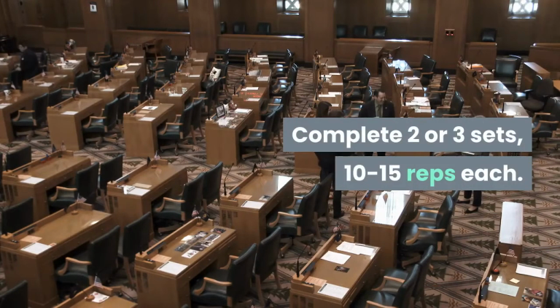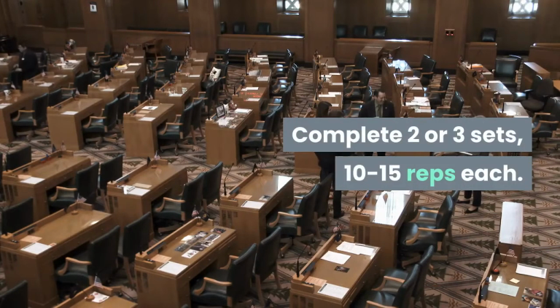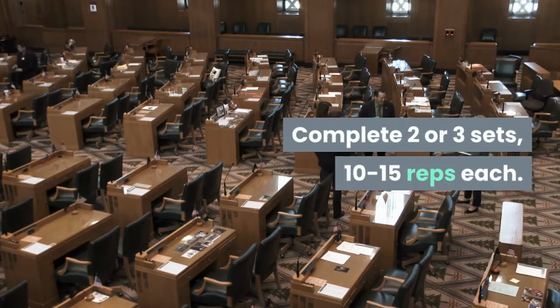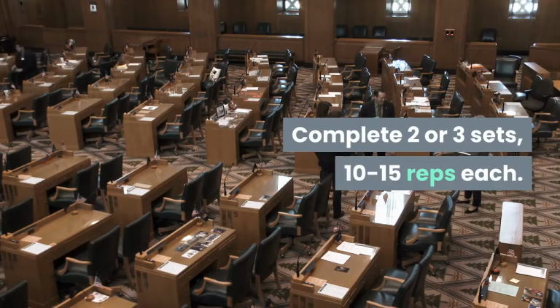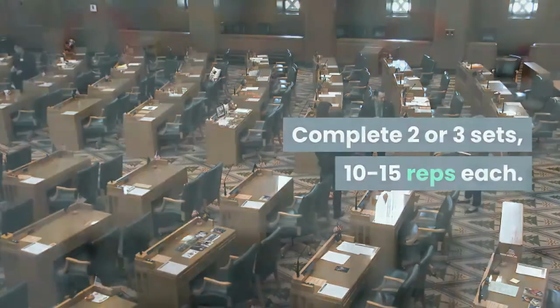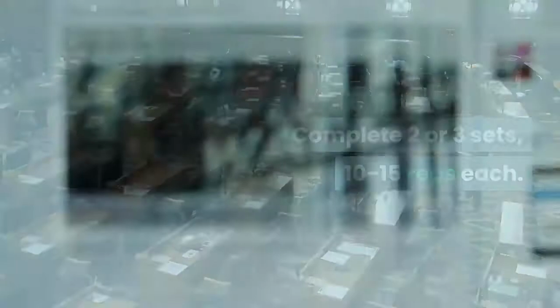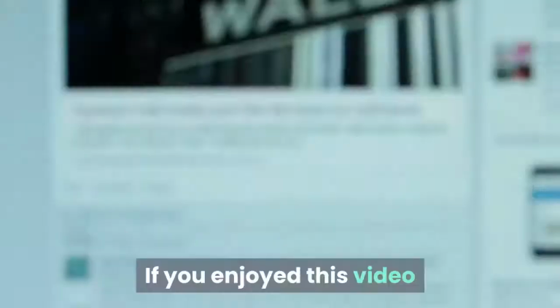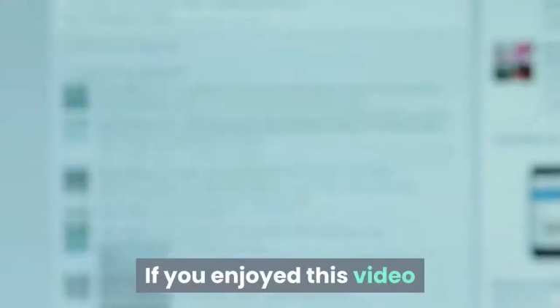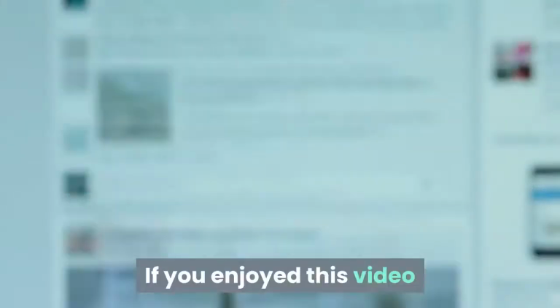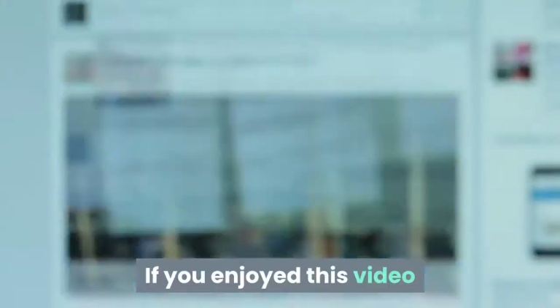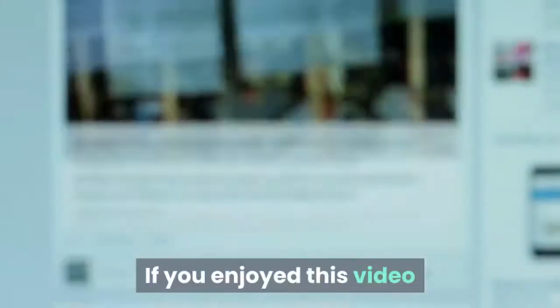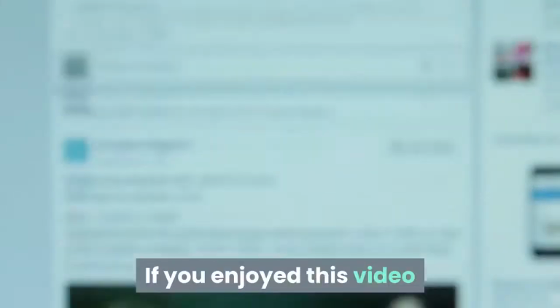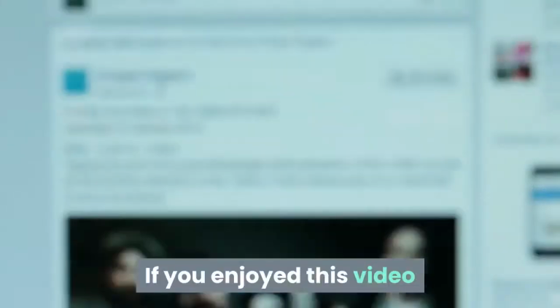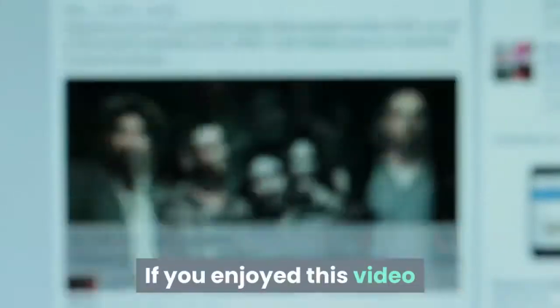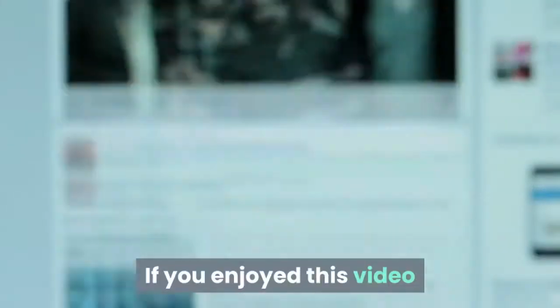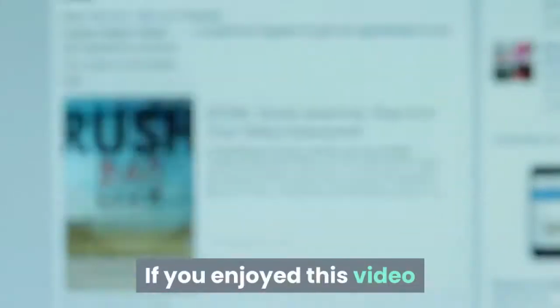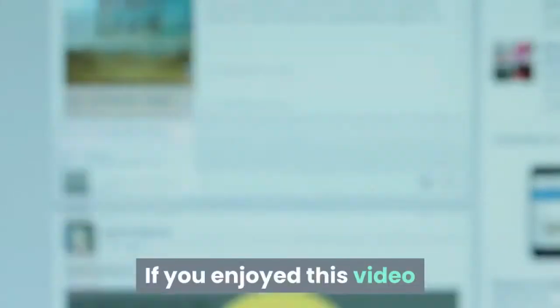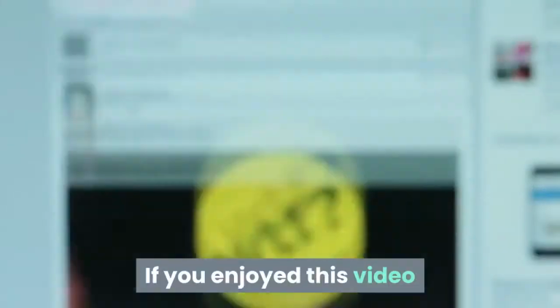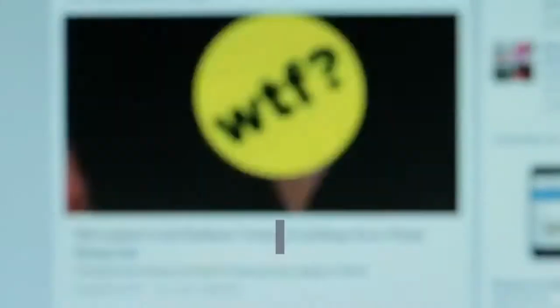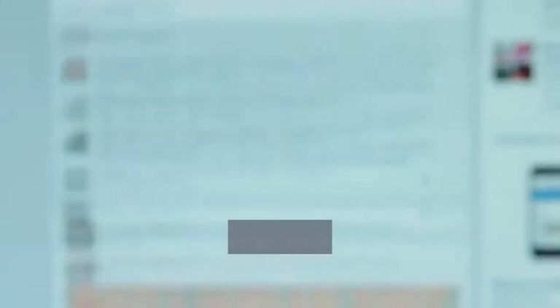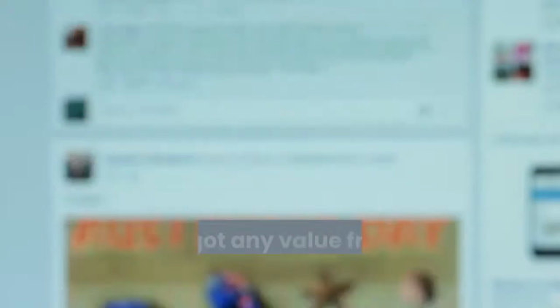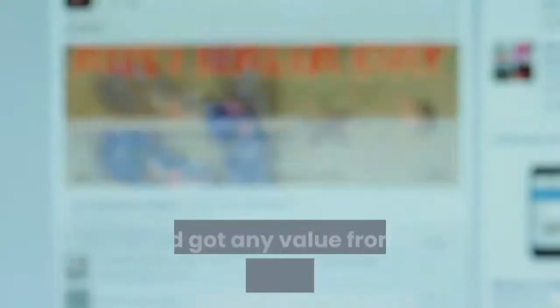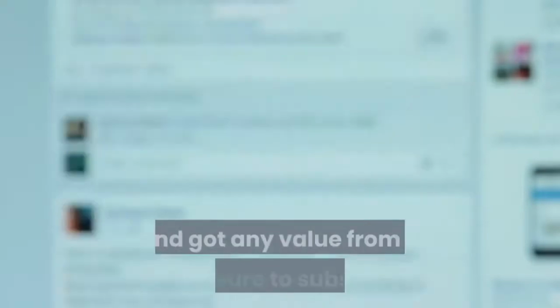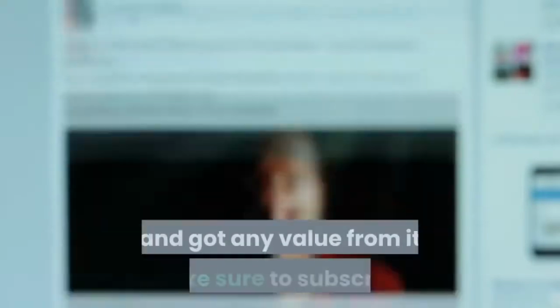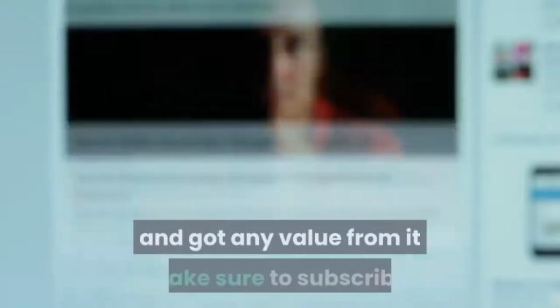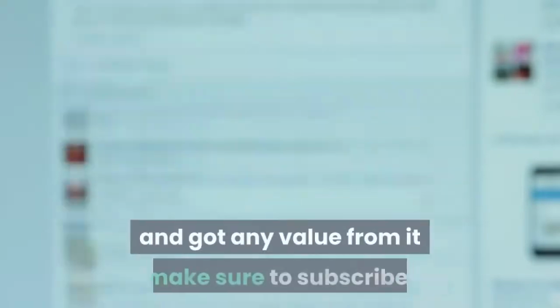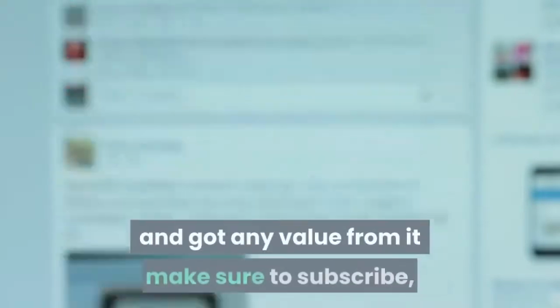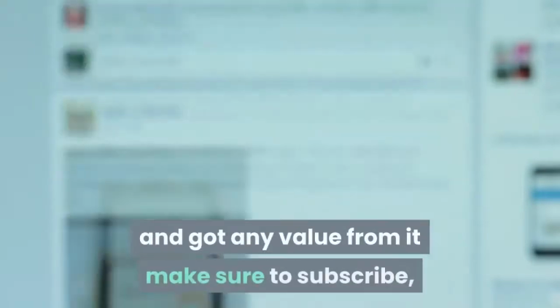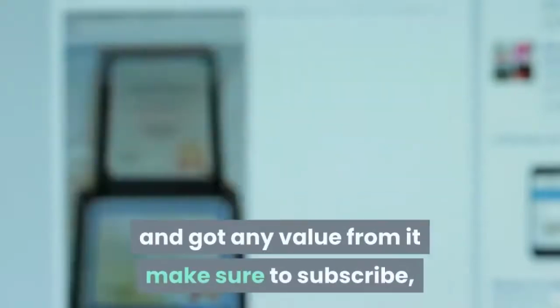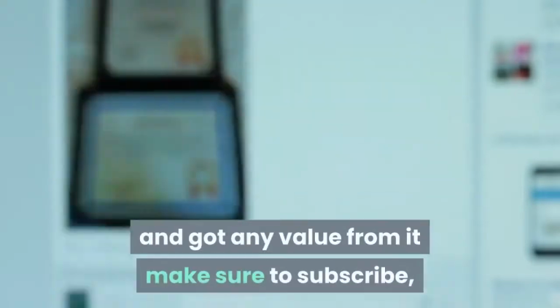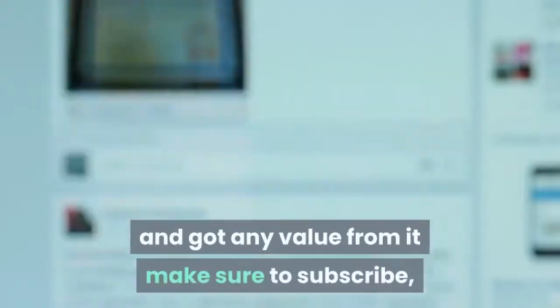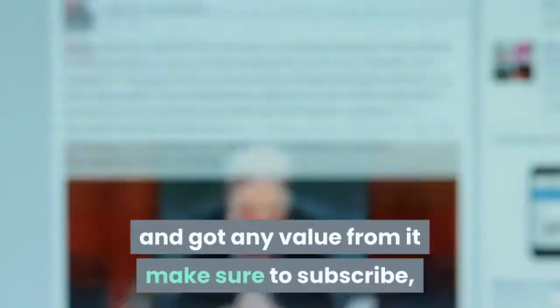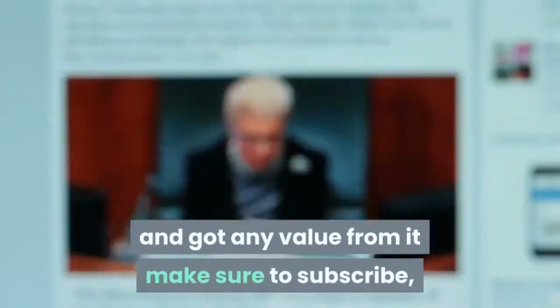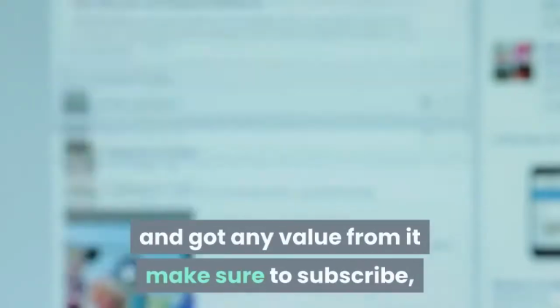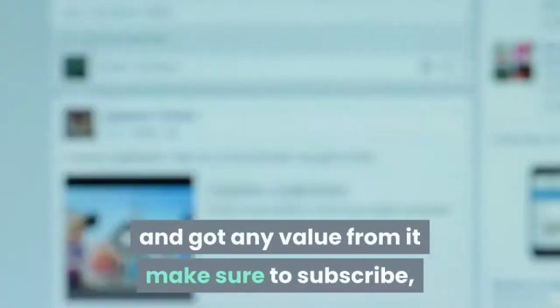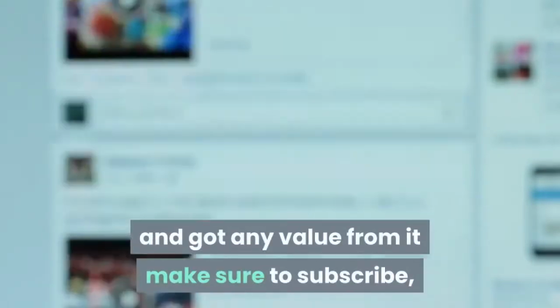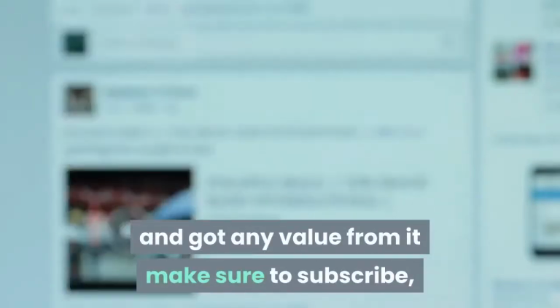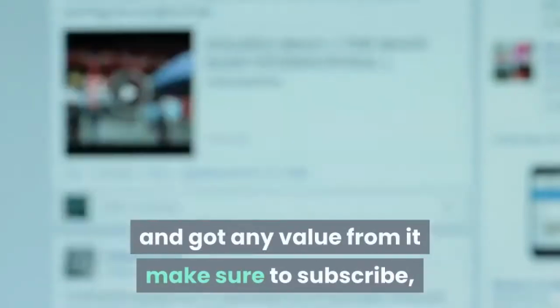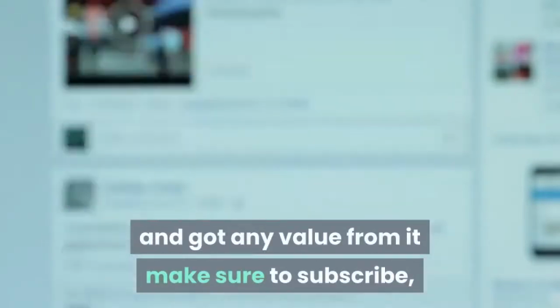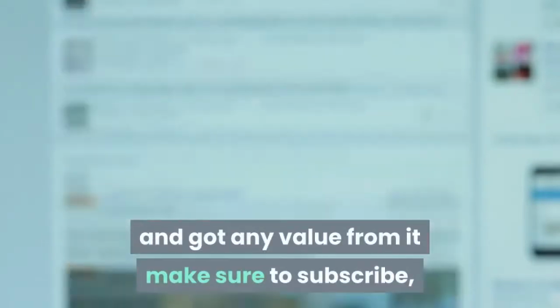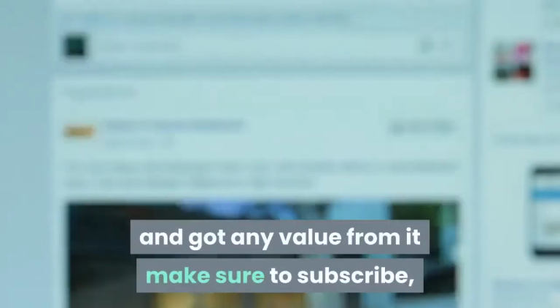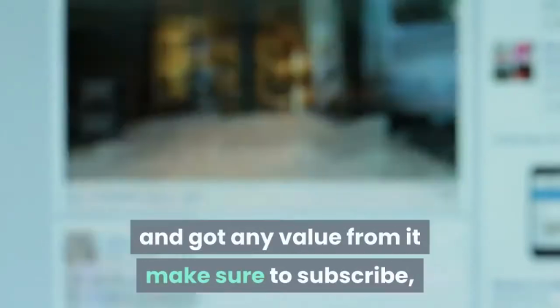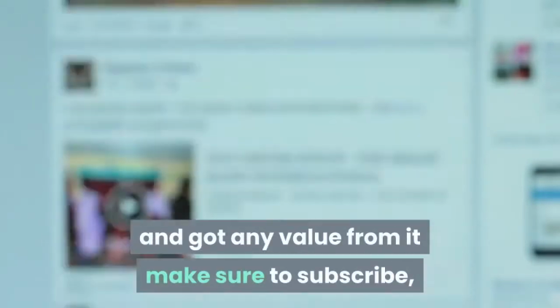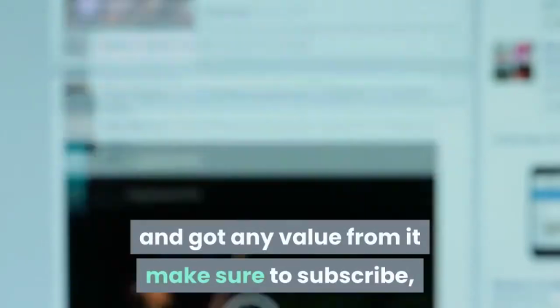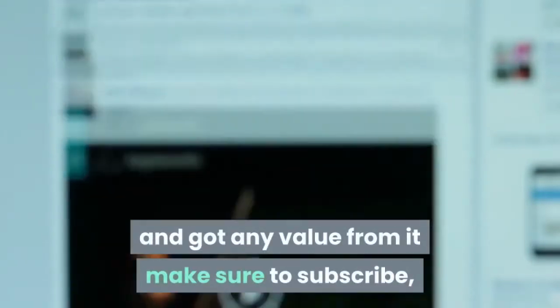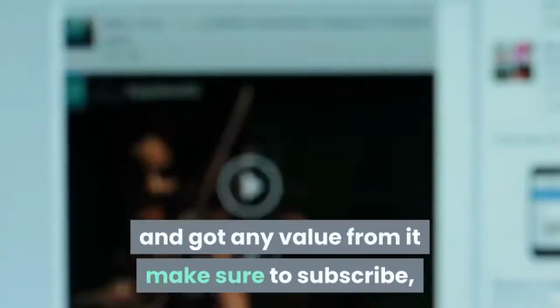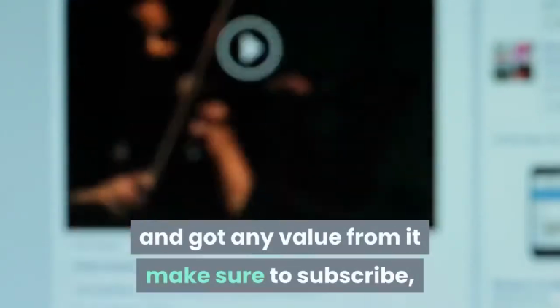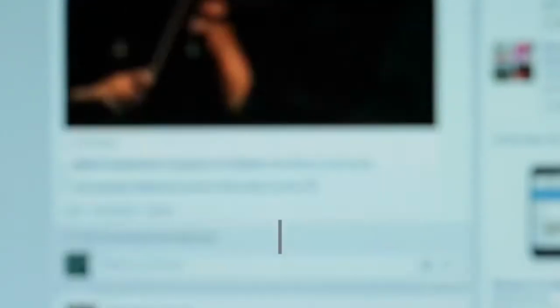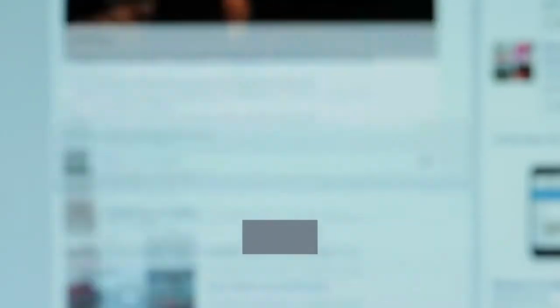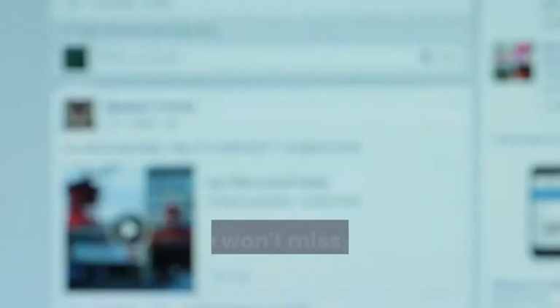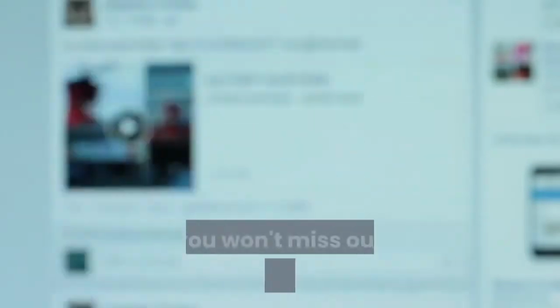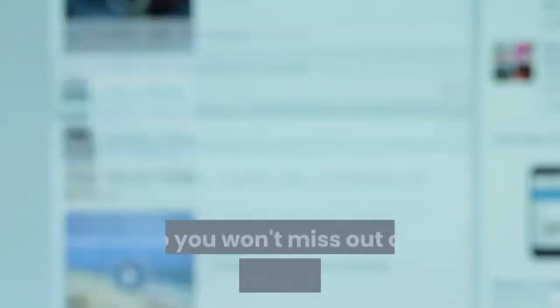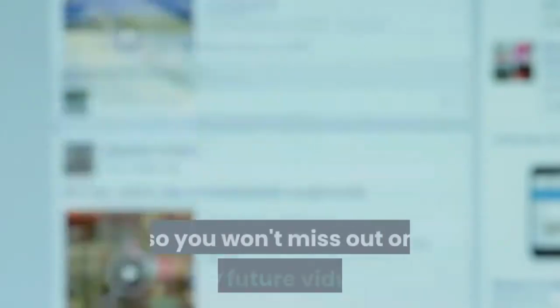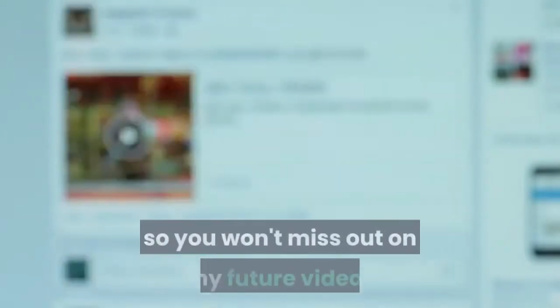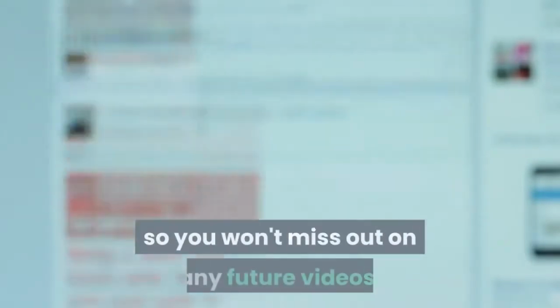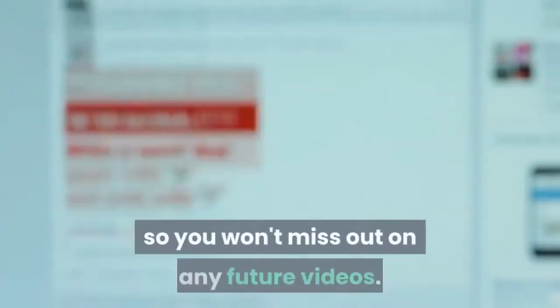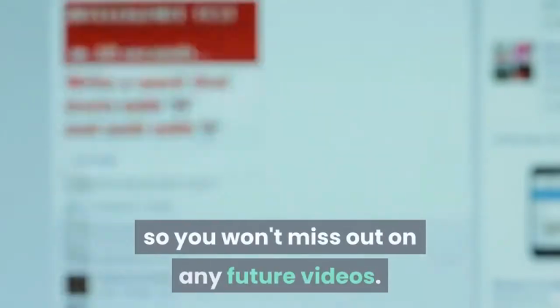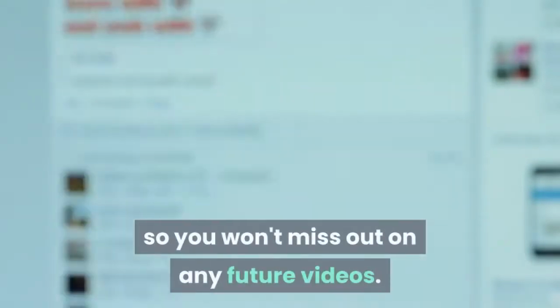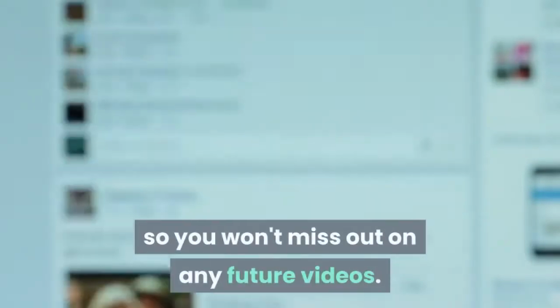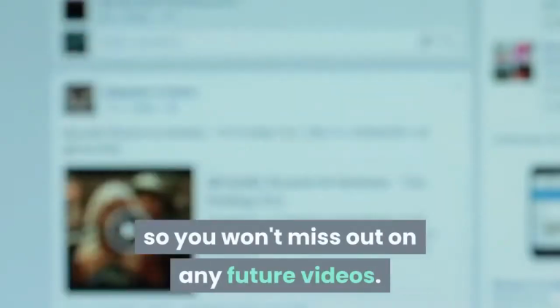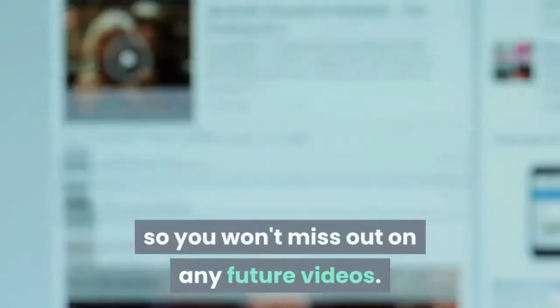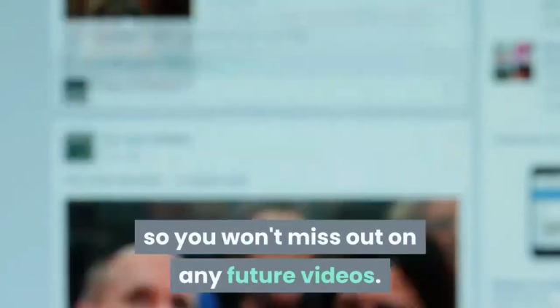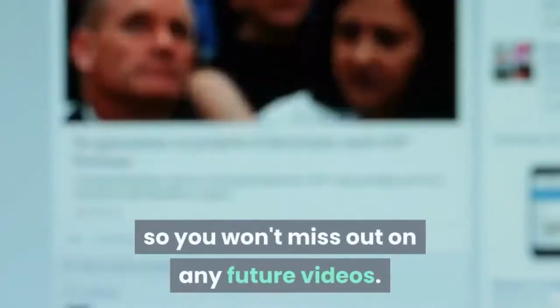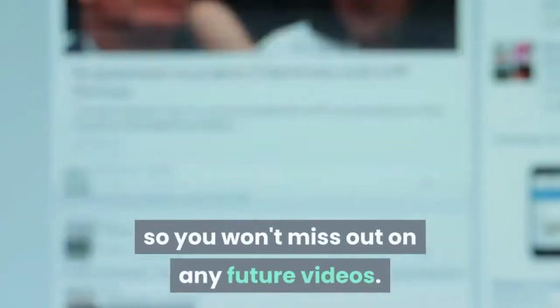If you enjoyed this video and got any value from it, make sure to subscribe so you won't miss out on any future videos.